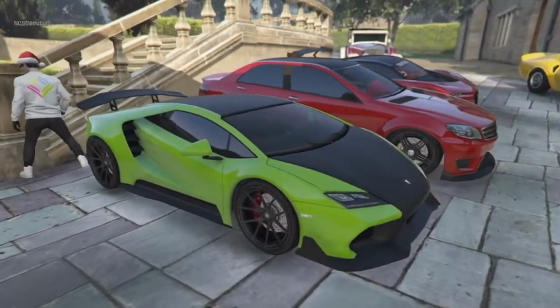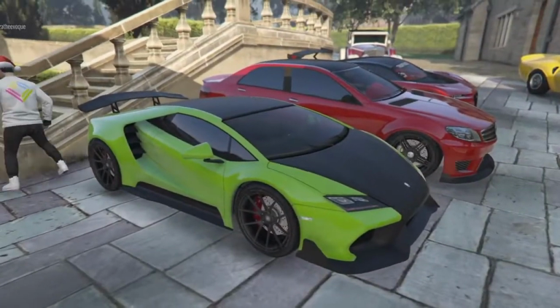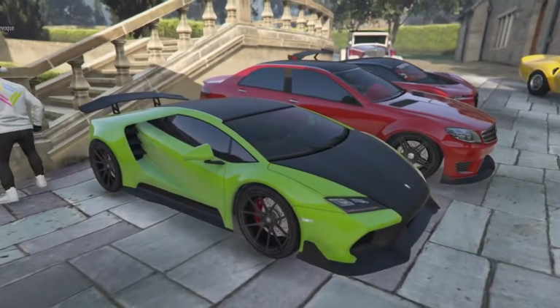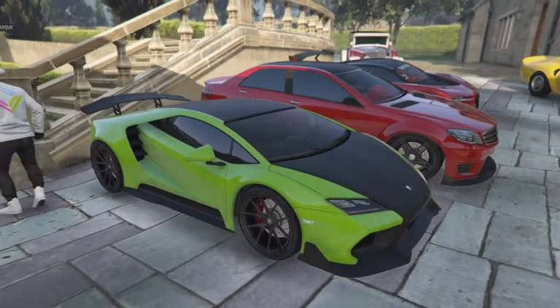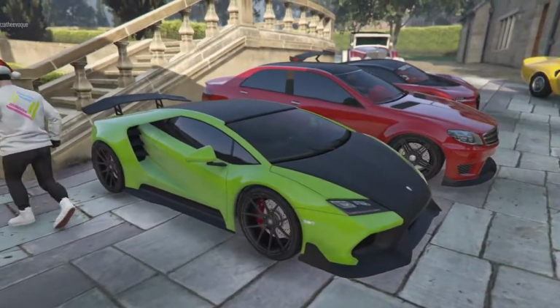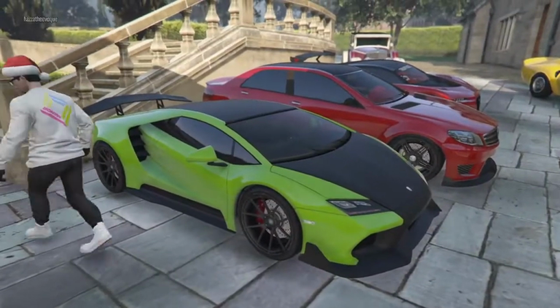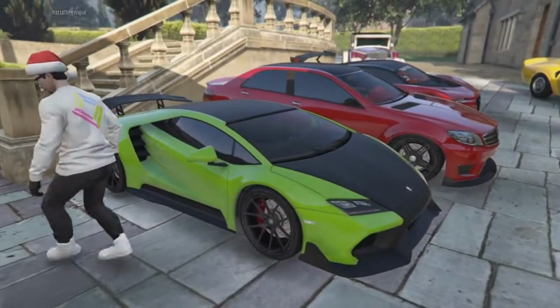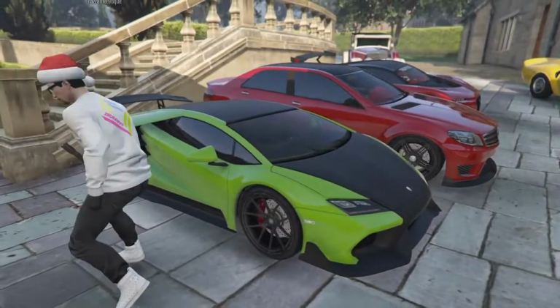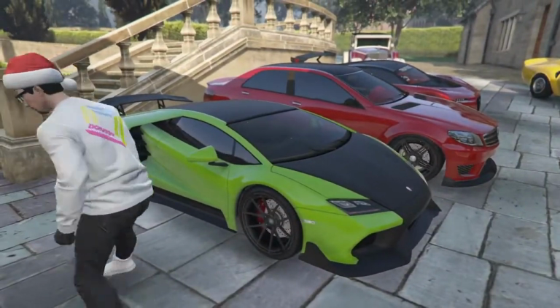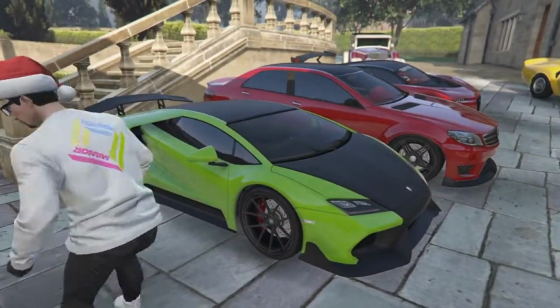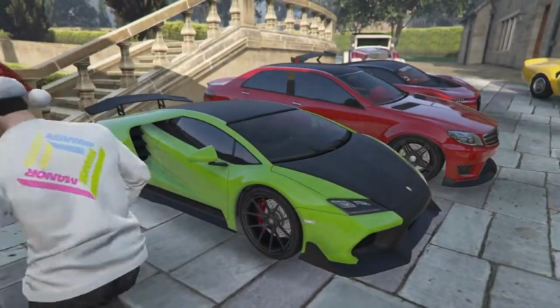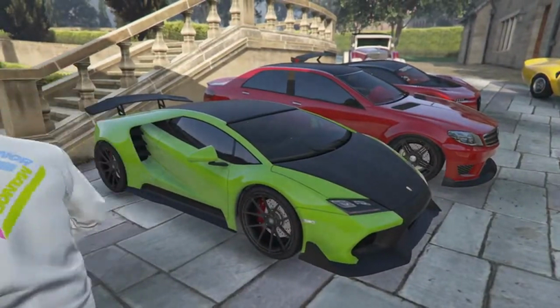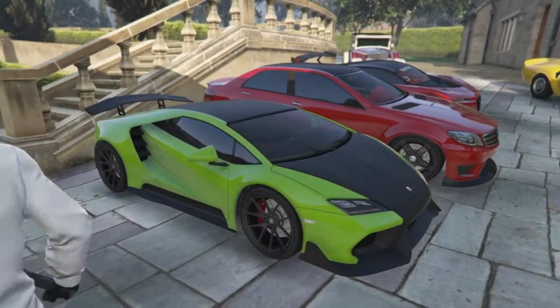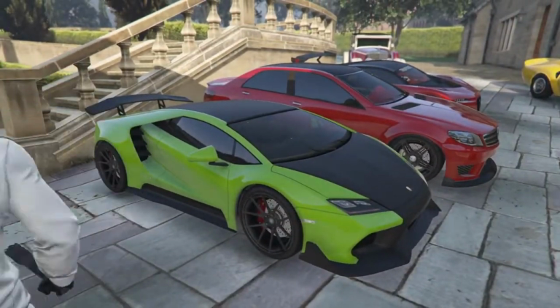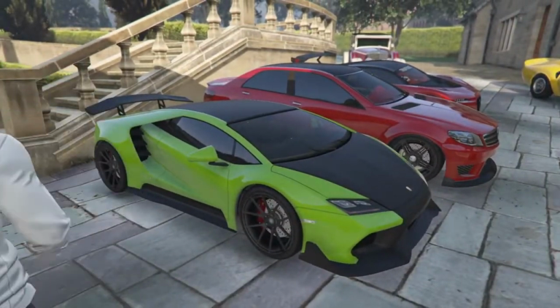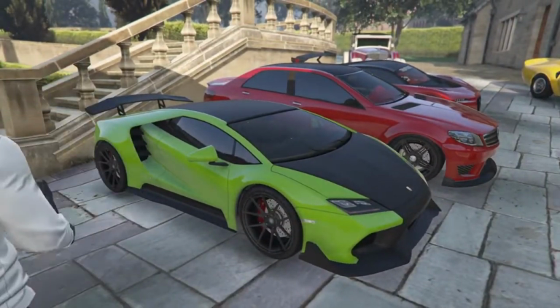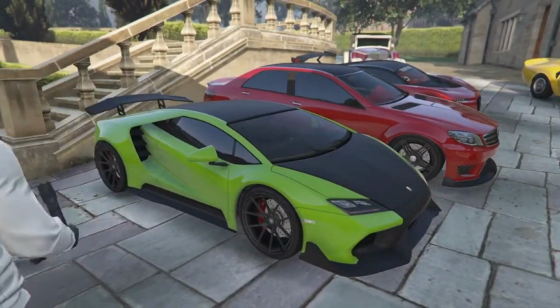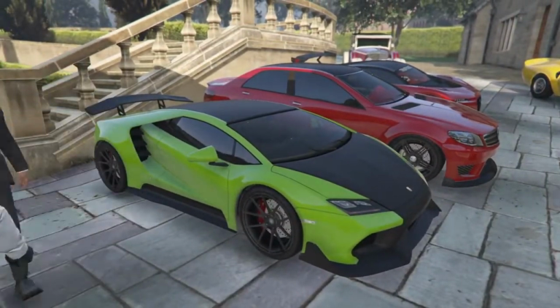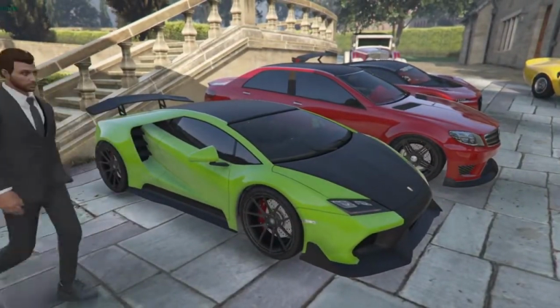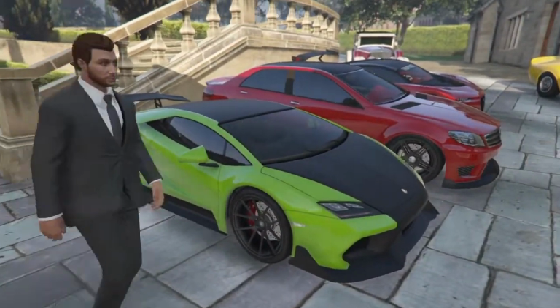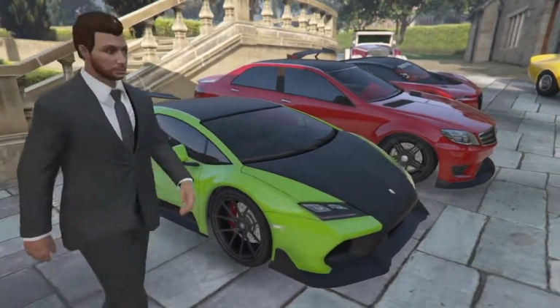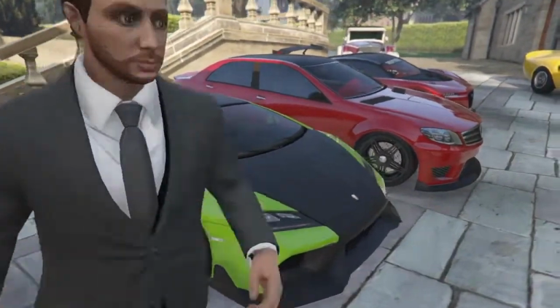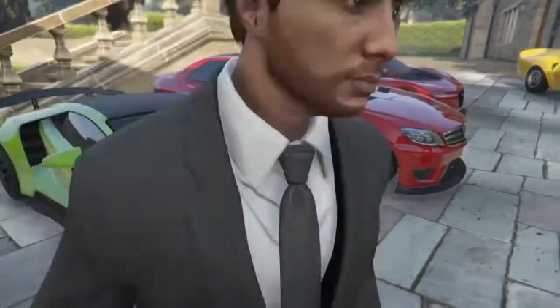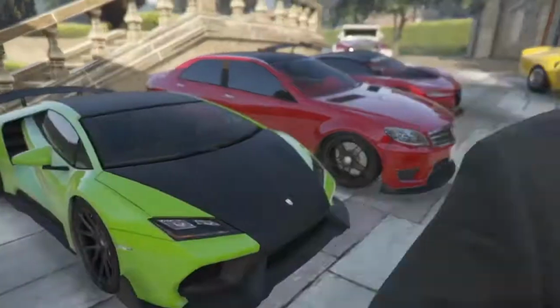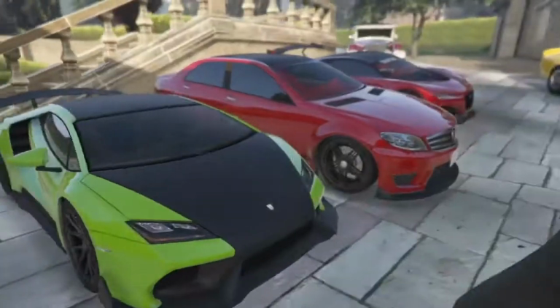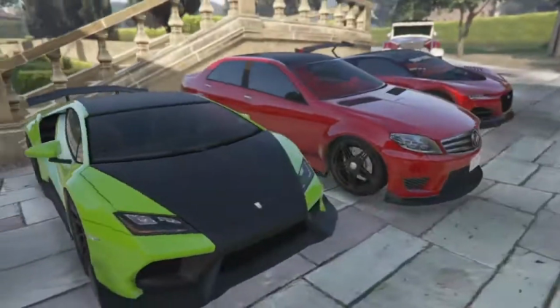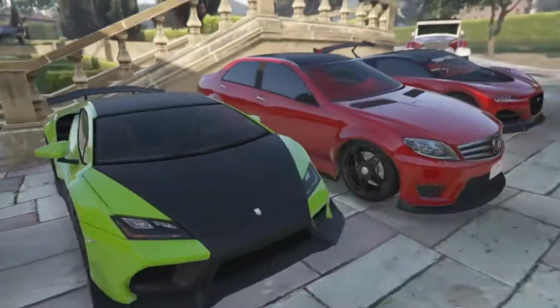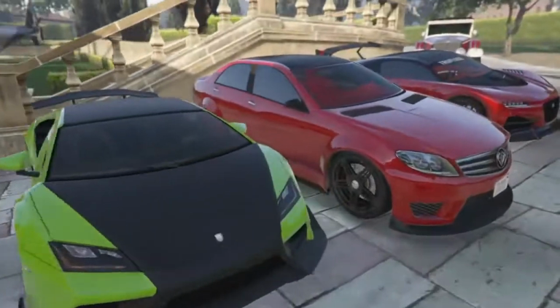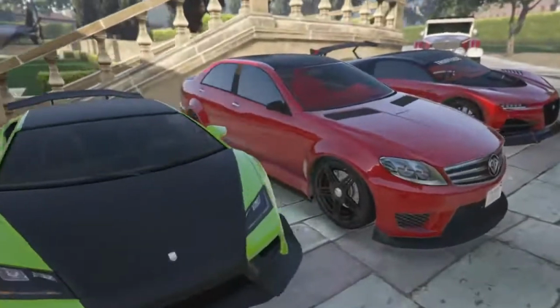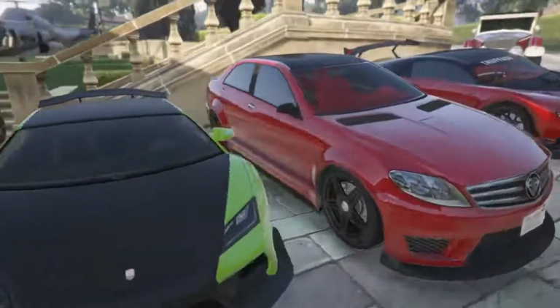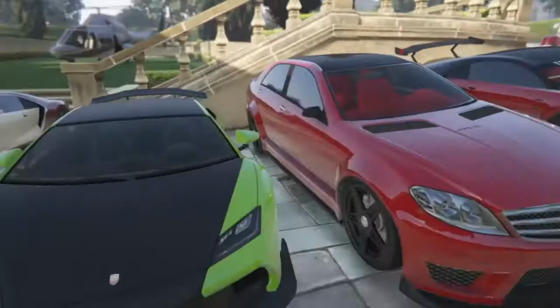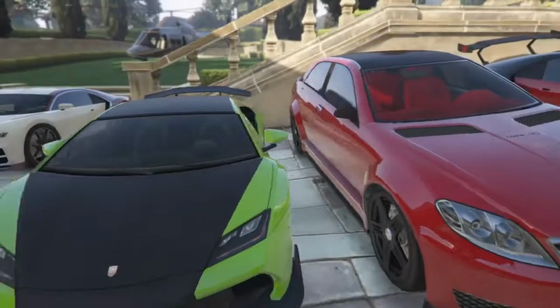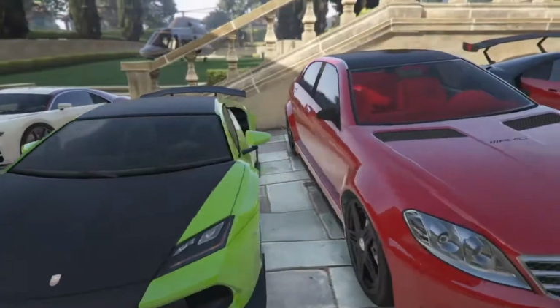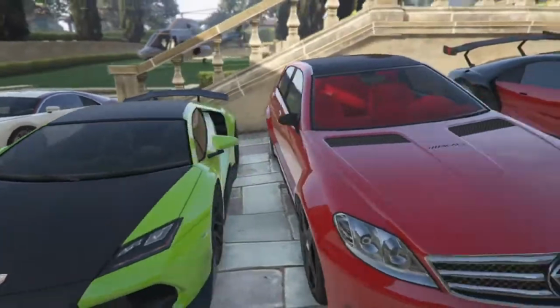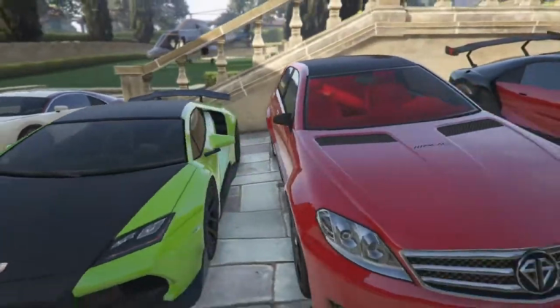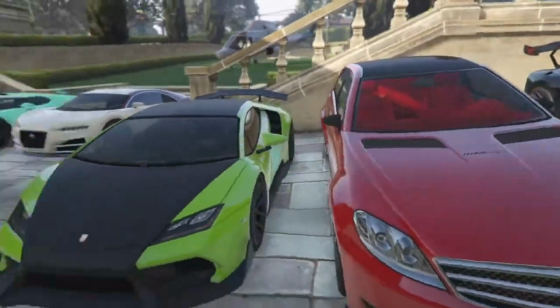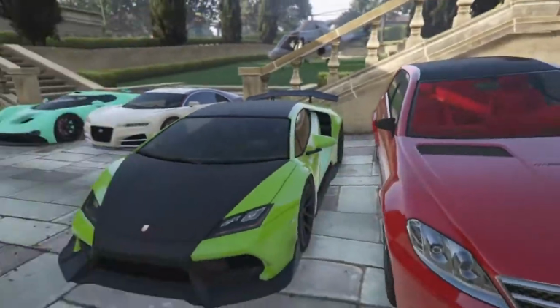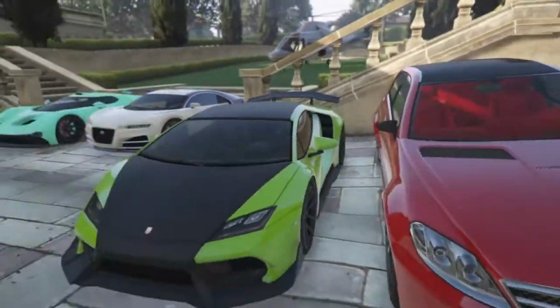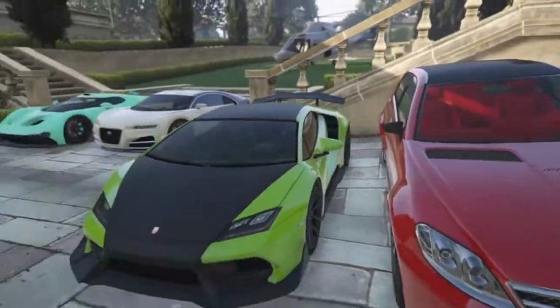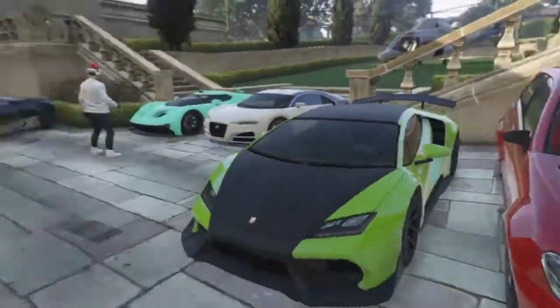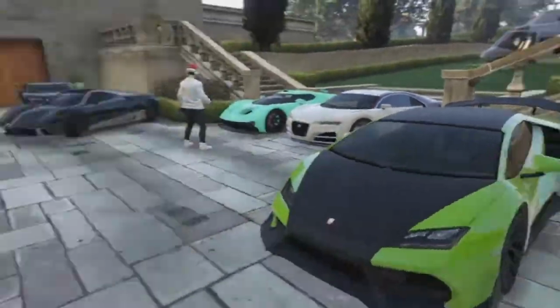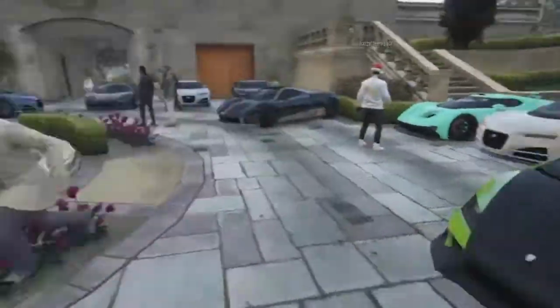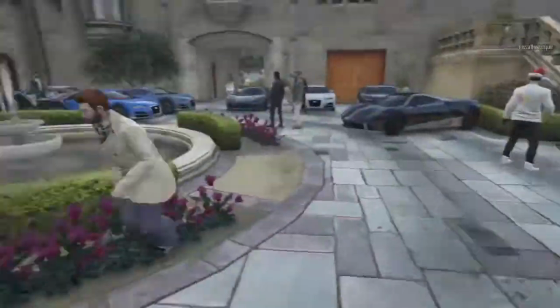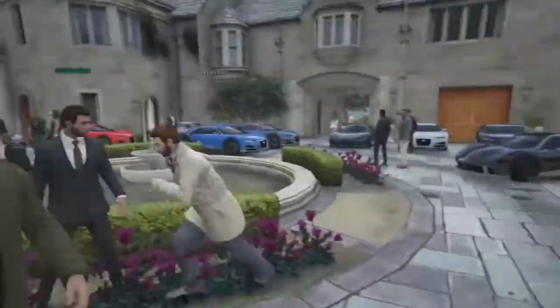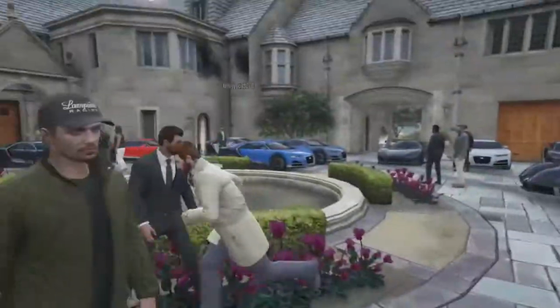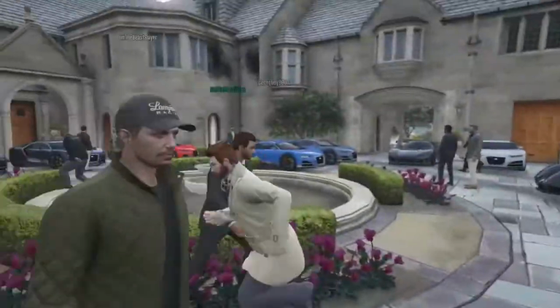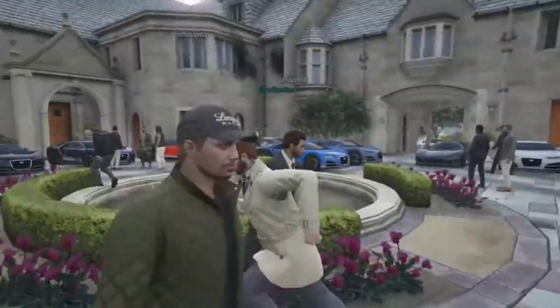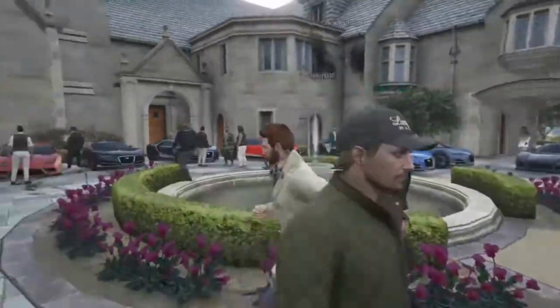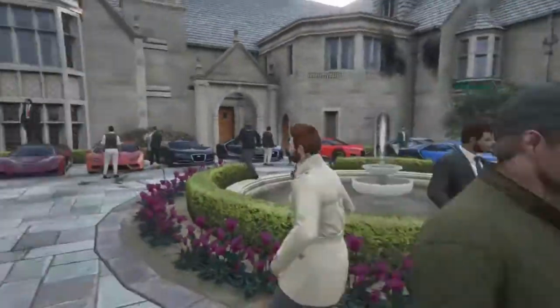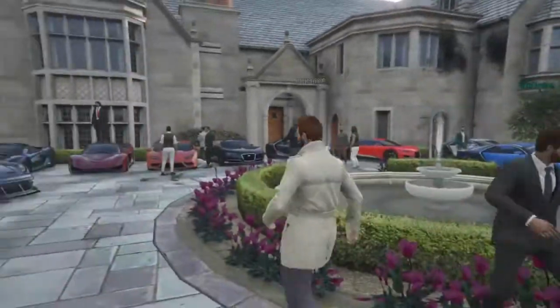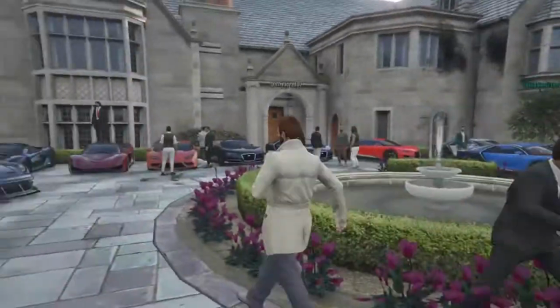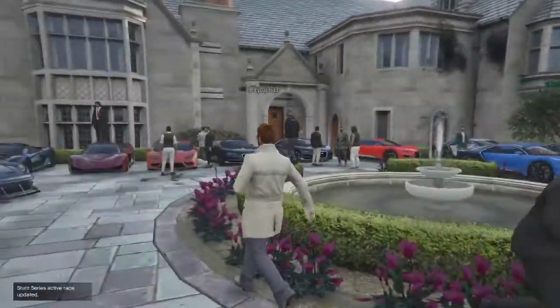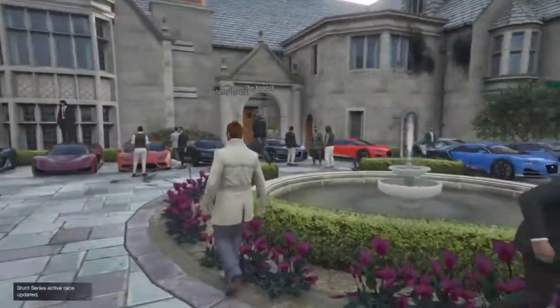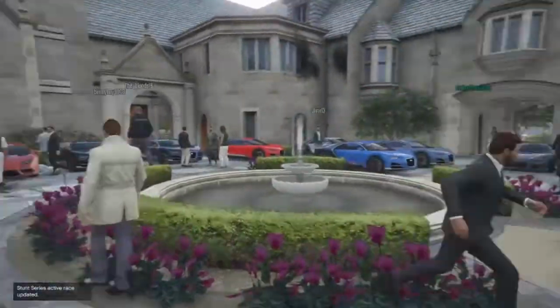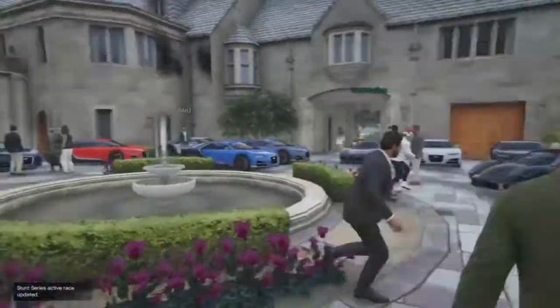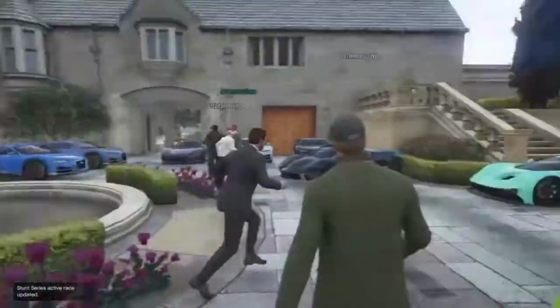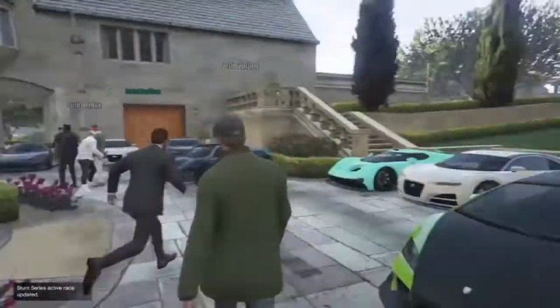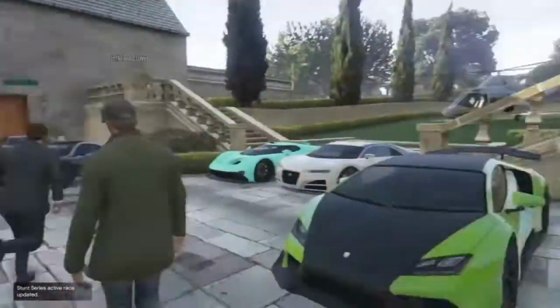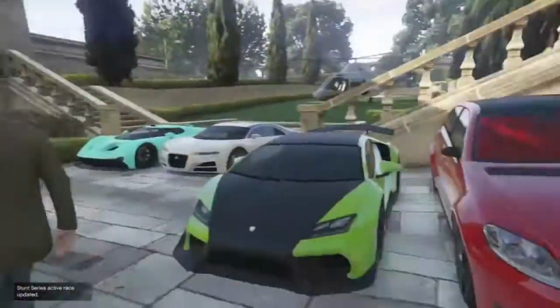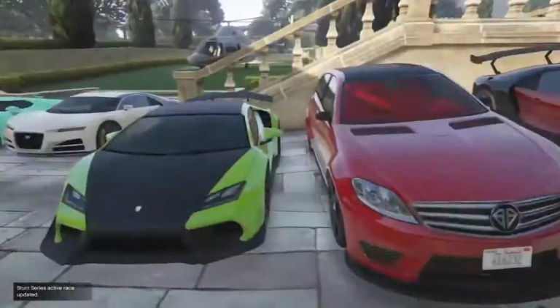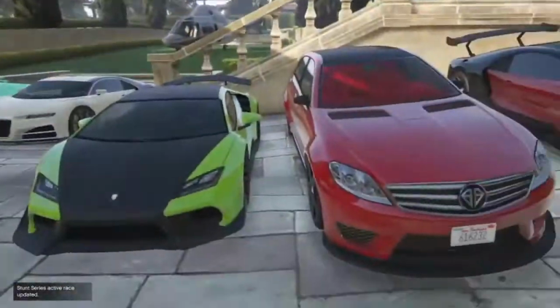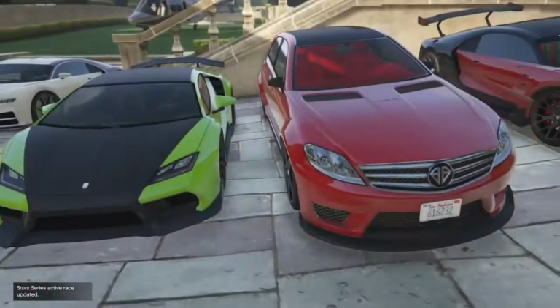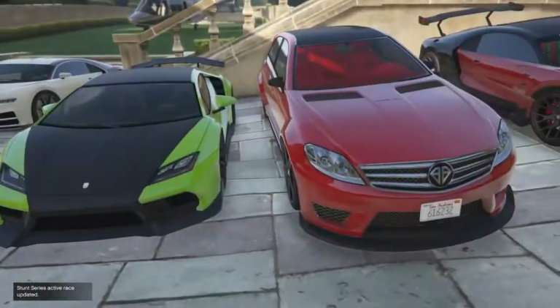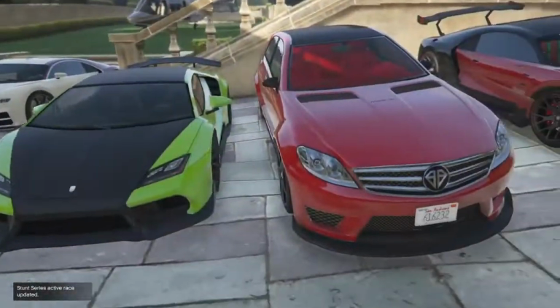Then next up we have the Tempesta, with the lime green and the secondary is matte black.